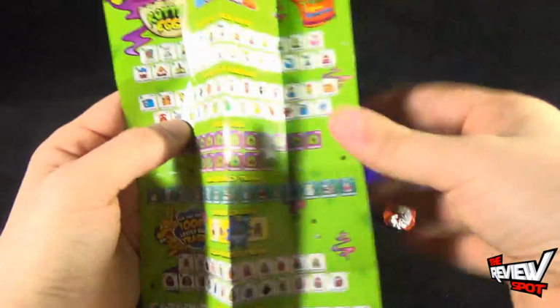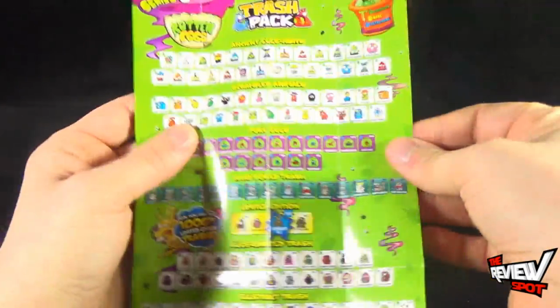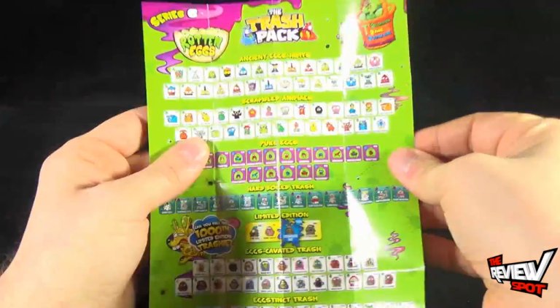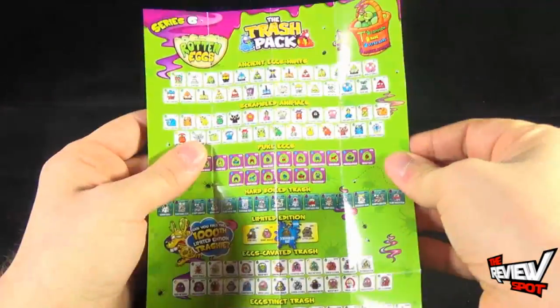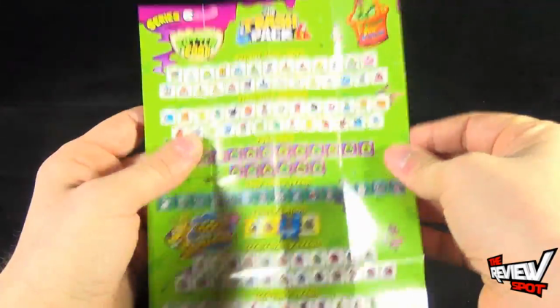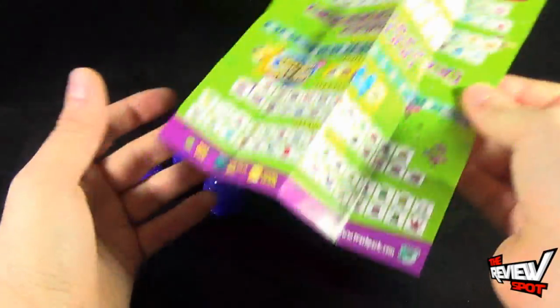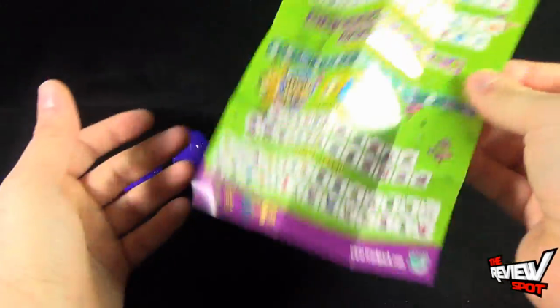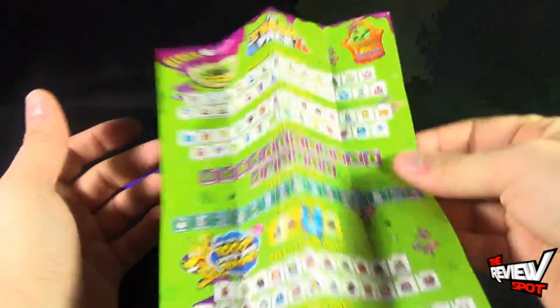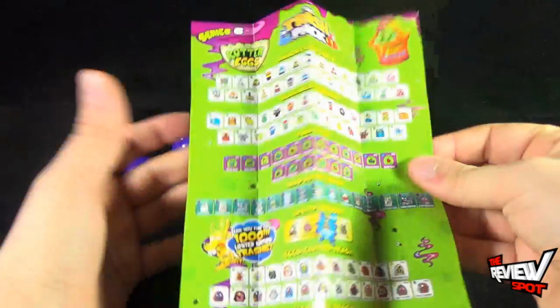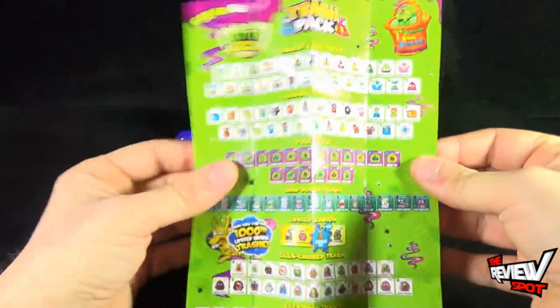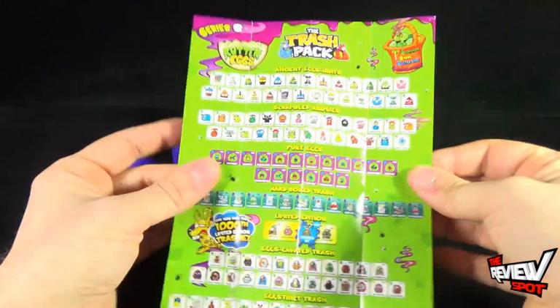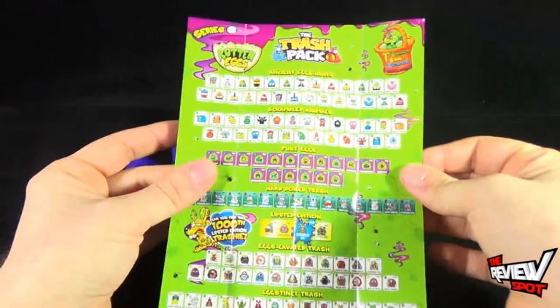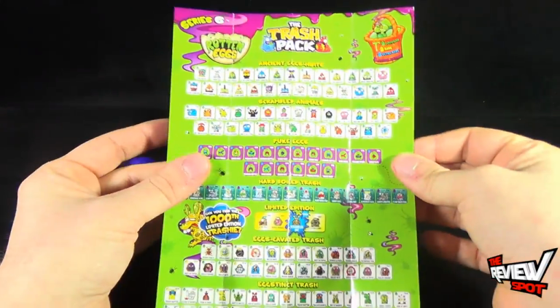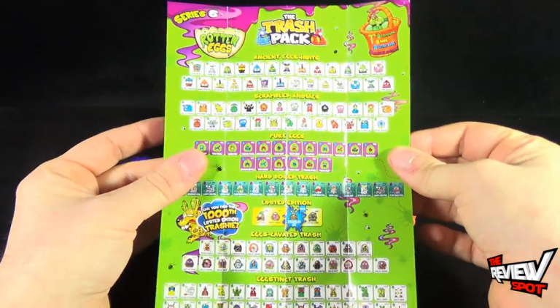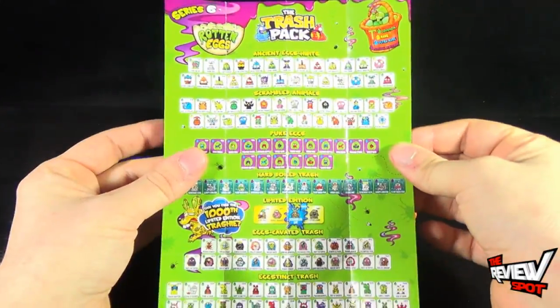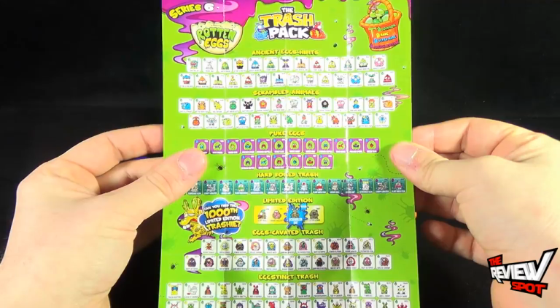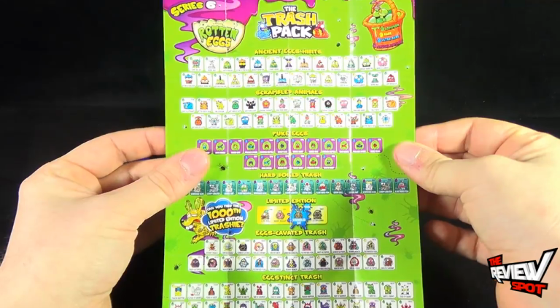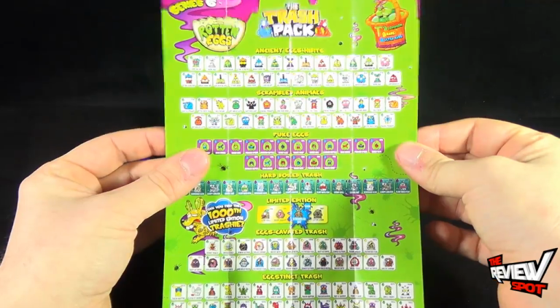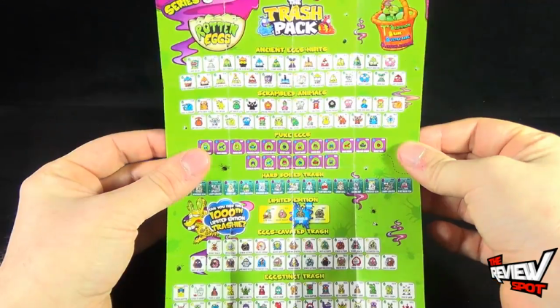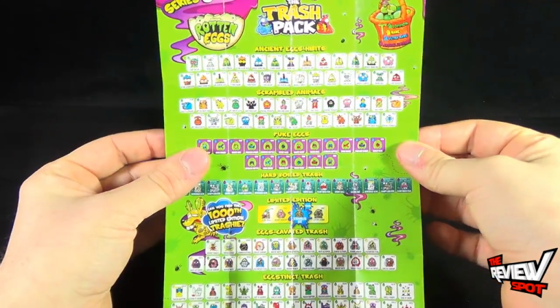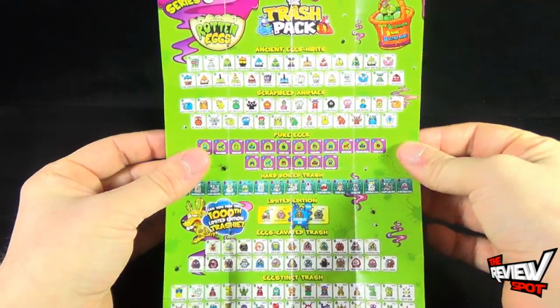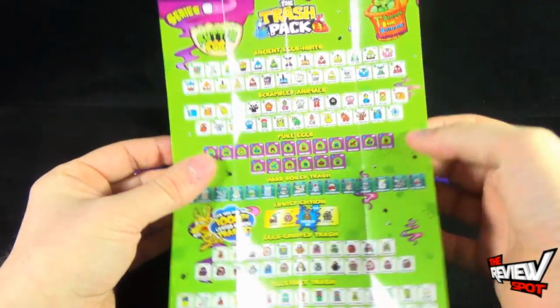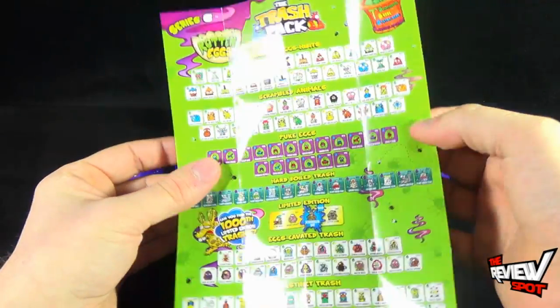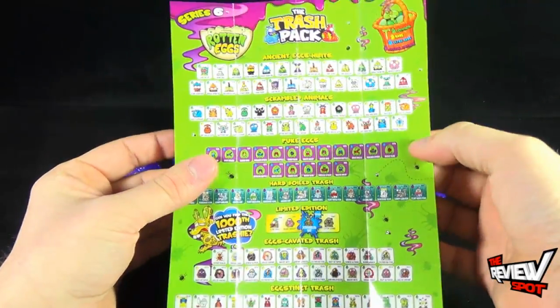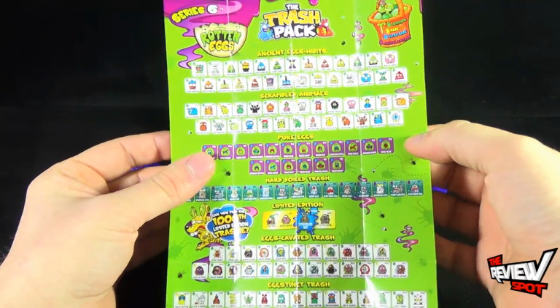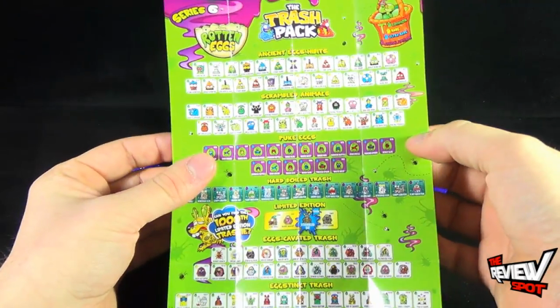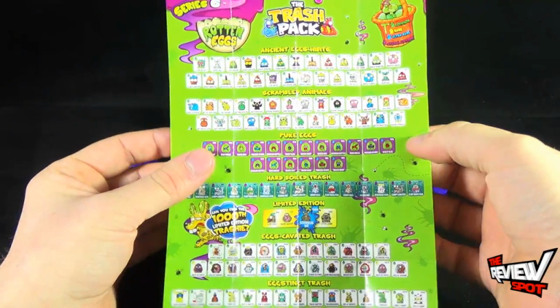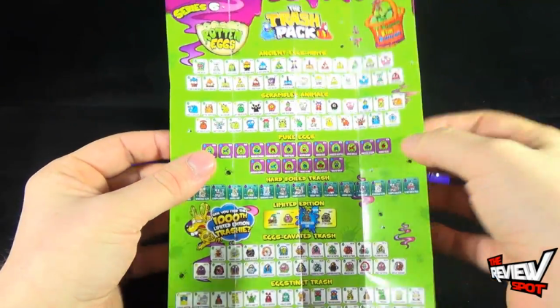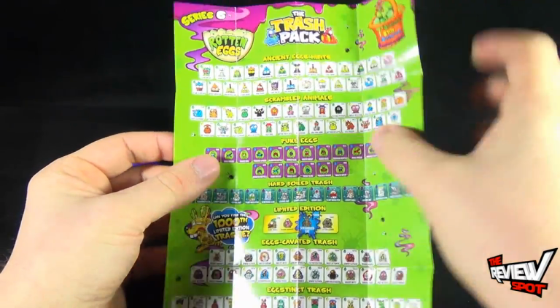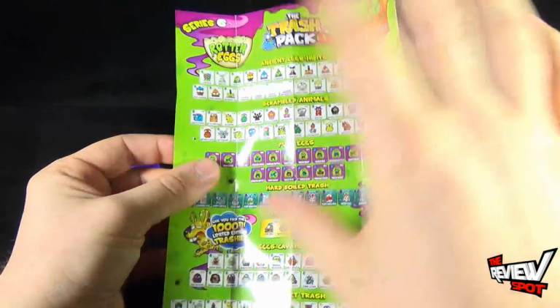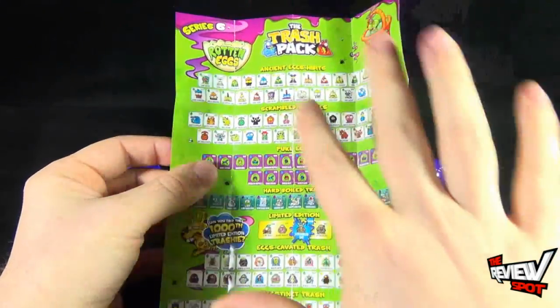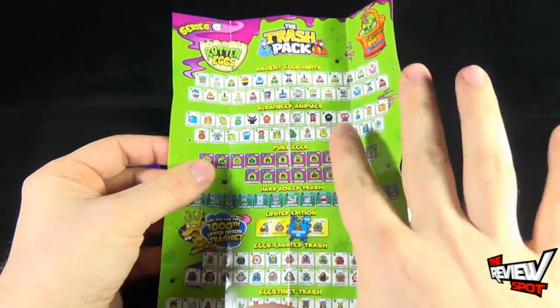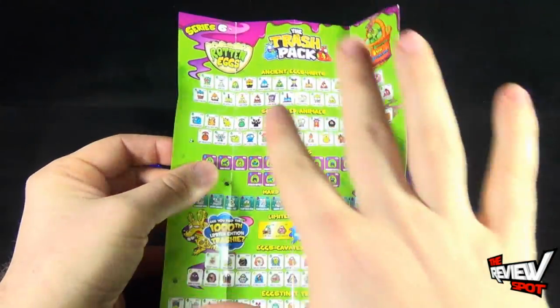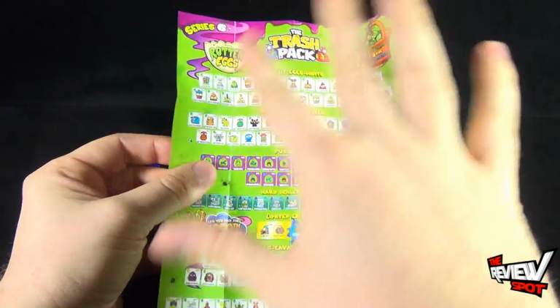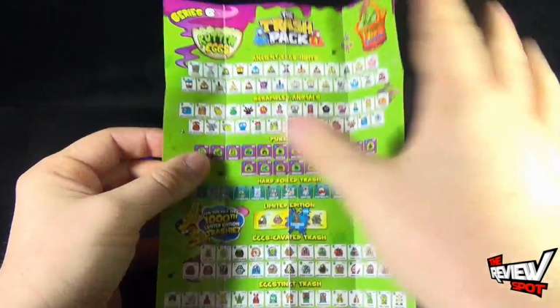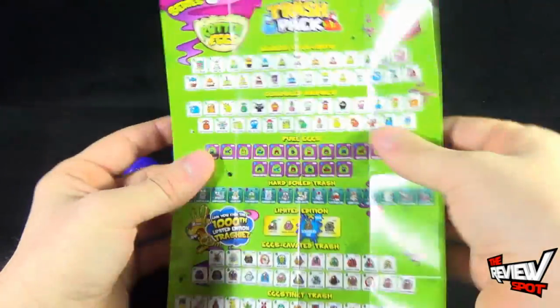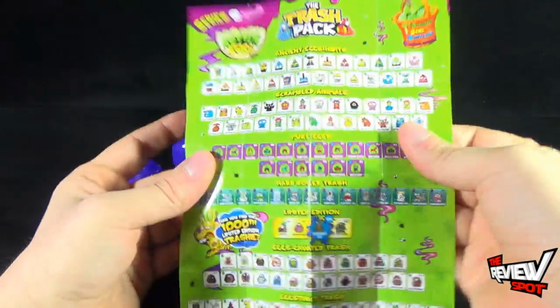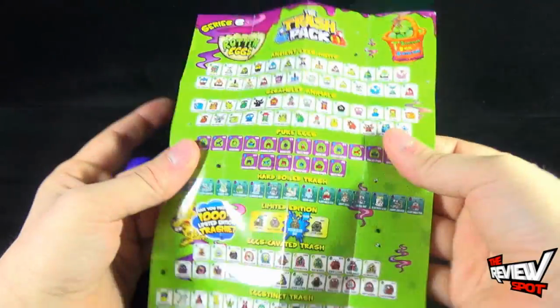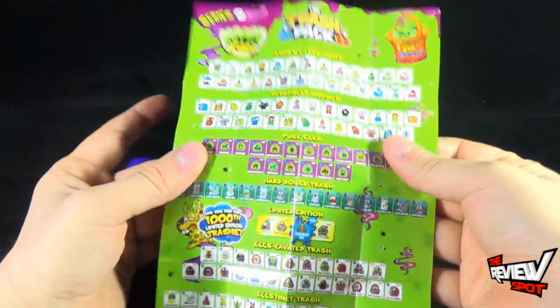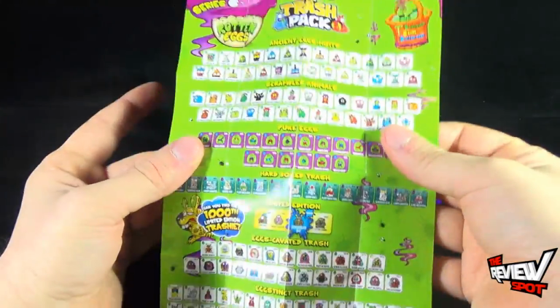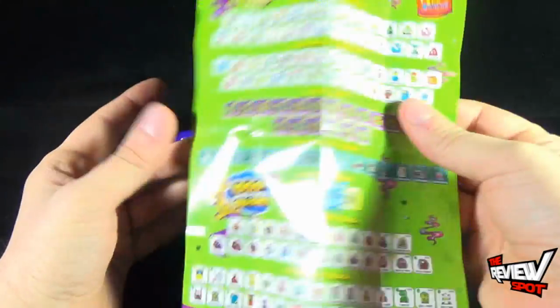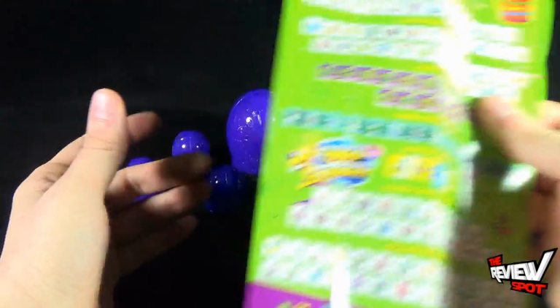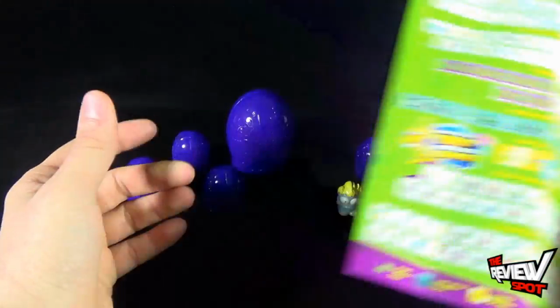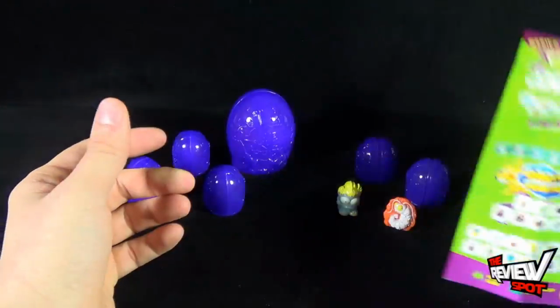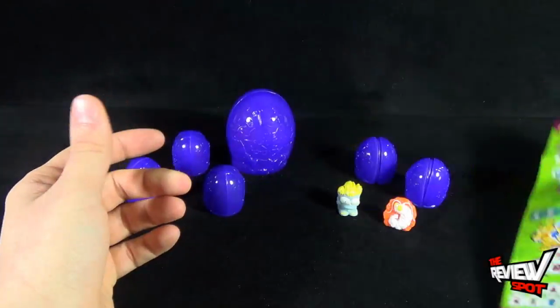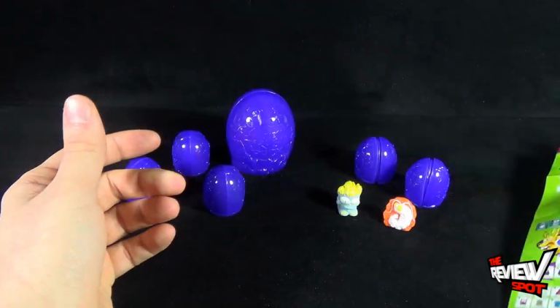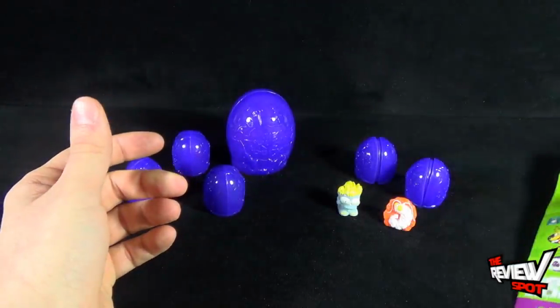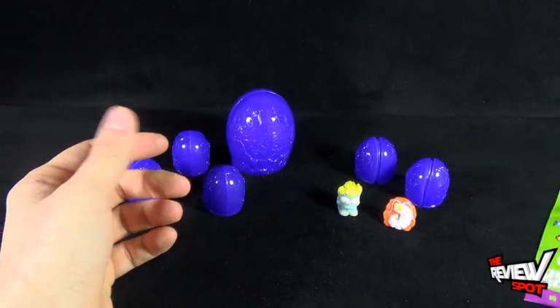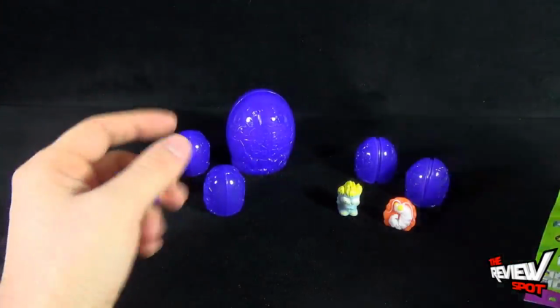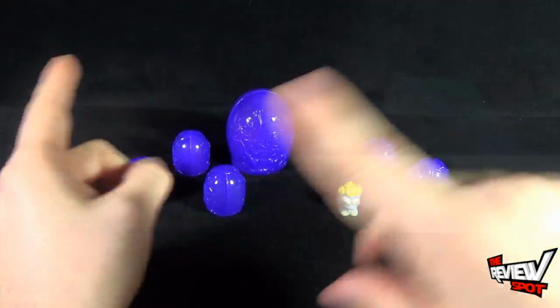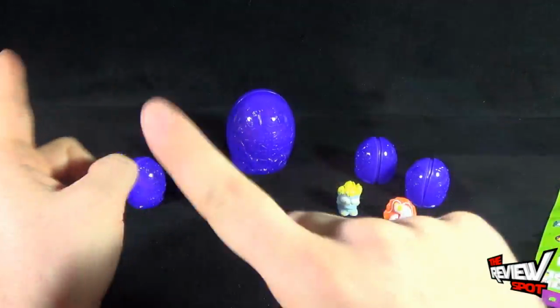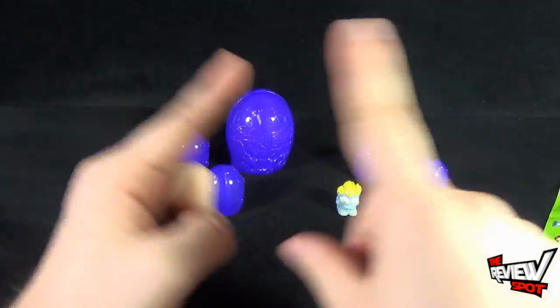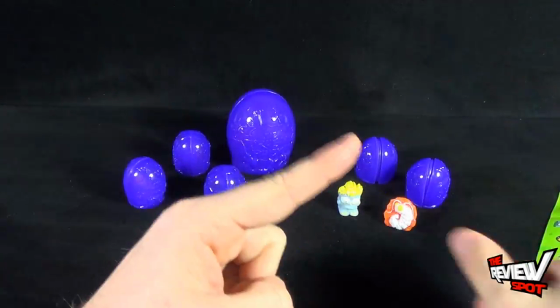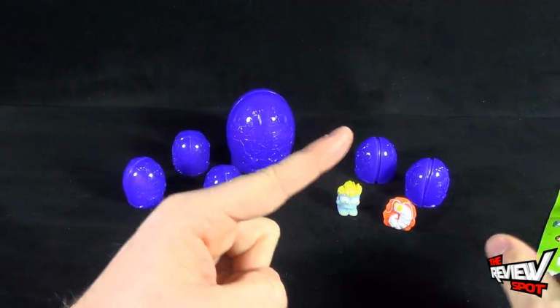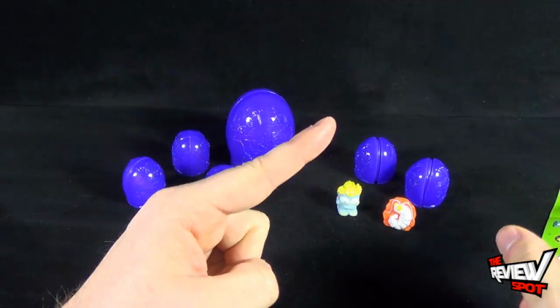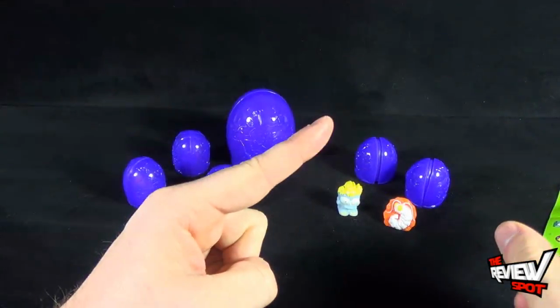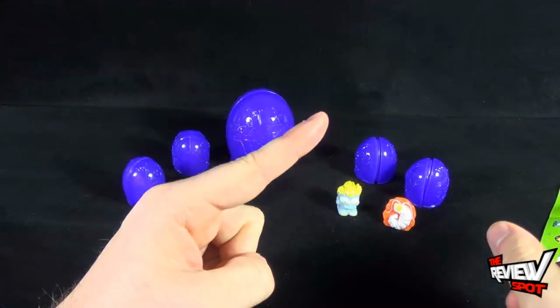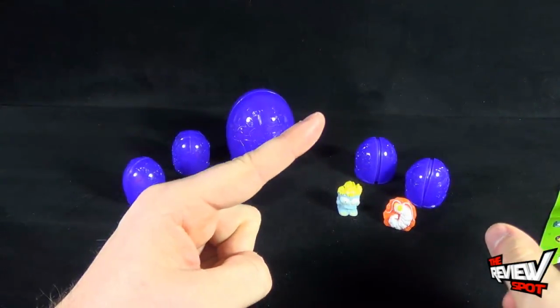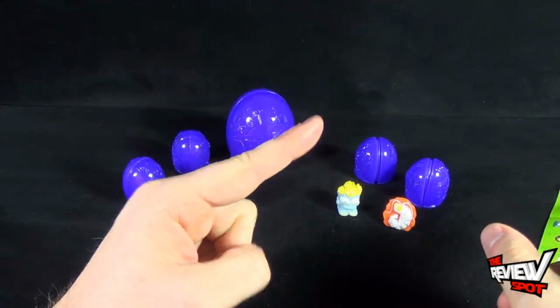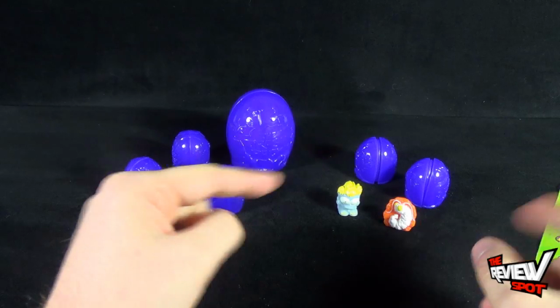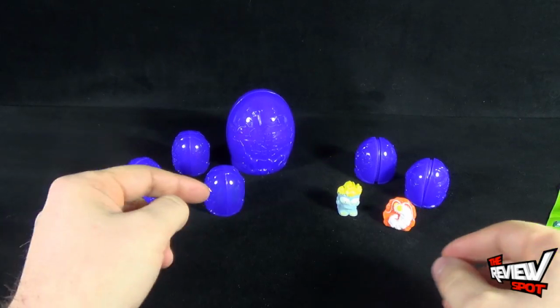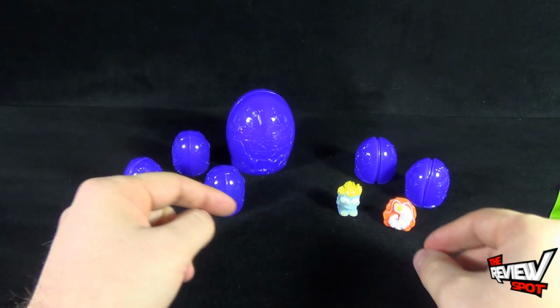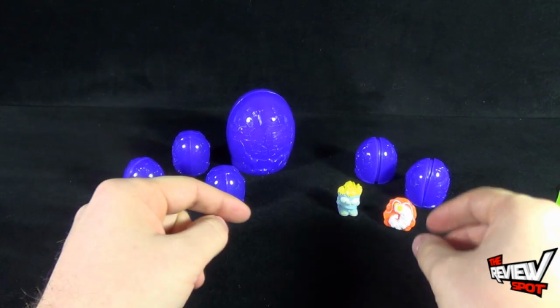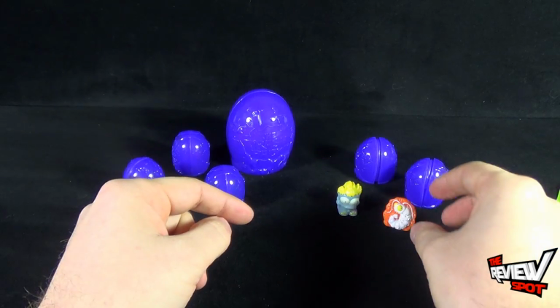And lastly, Rotten Rollers: set up six trashy characters in a triangle shape, roll your small rotten eggs at the characters and try to knock them down. Each player gets three rolls in a row and tries to knock over as many trashies as possible; the player that knocks over all the trashies with the least number of throws is the winner. We're gonna keep this pamphlet to the side so I know the names of the trashies.